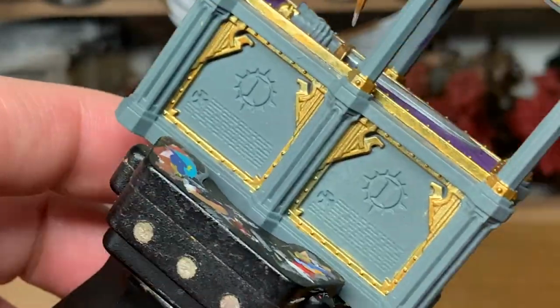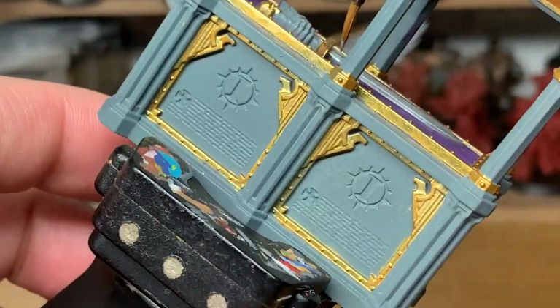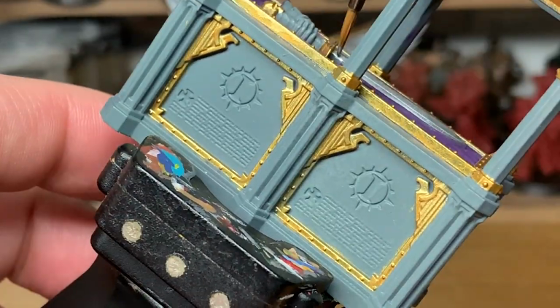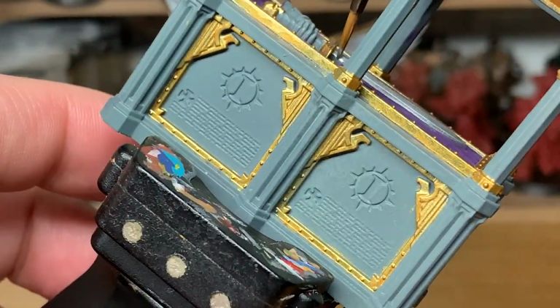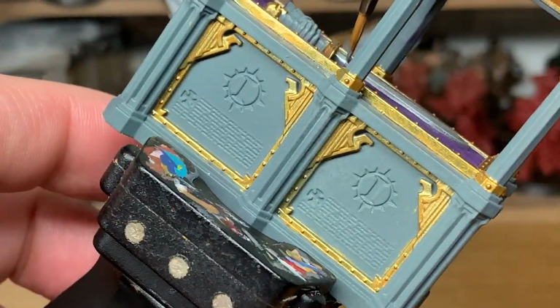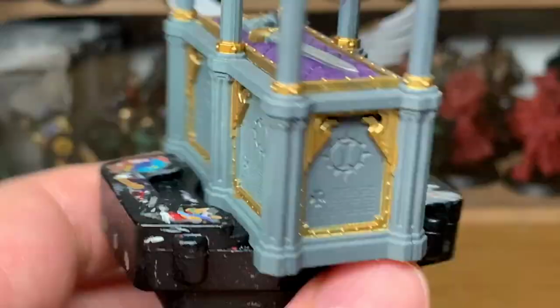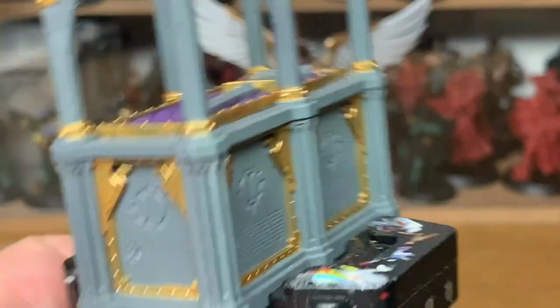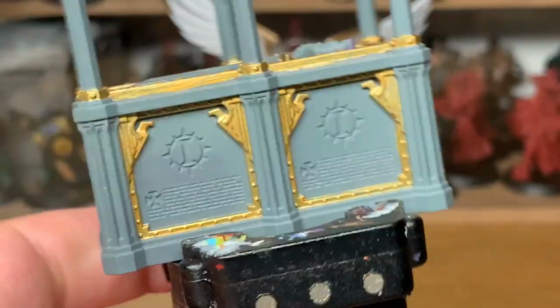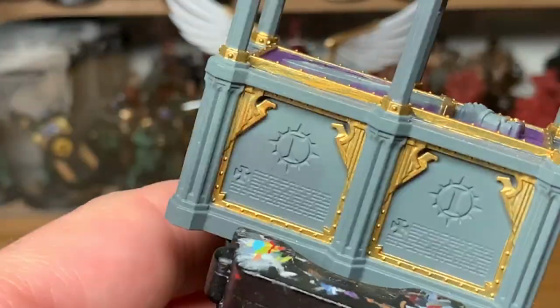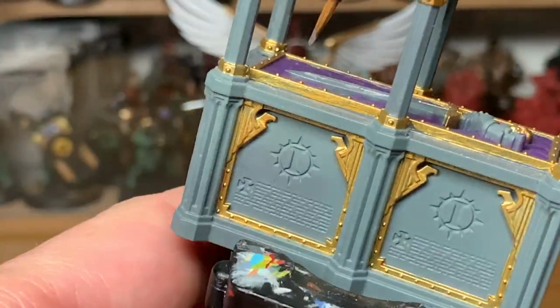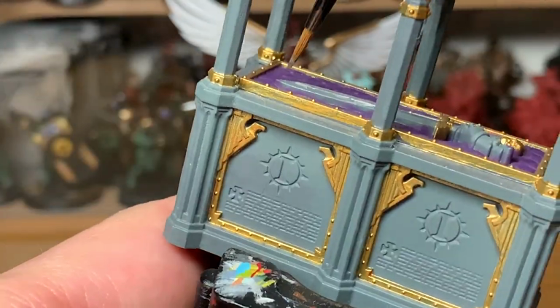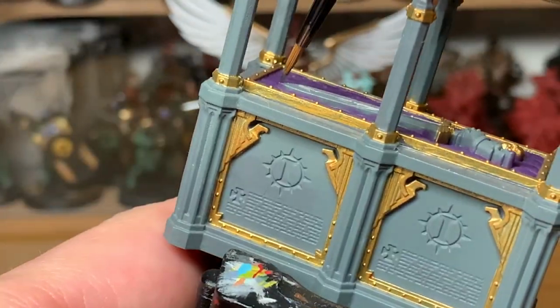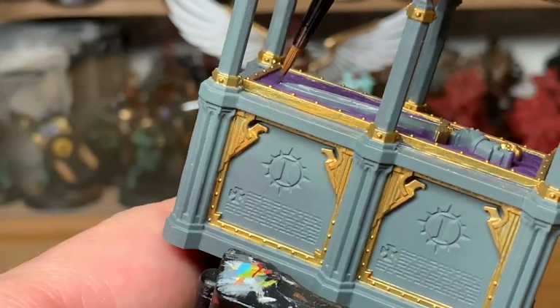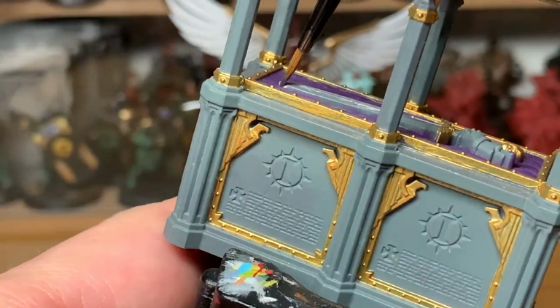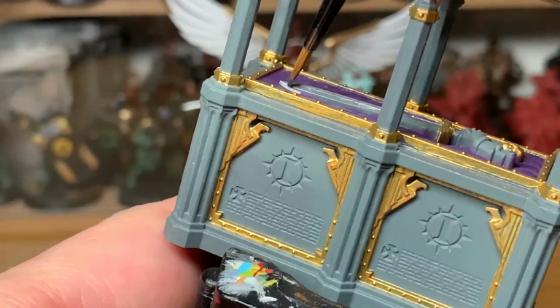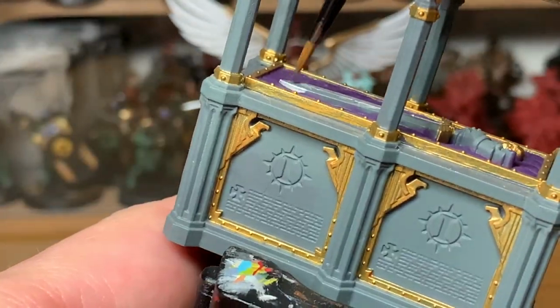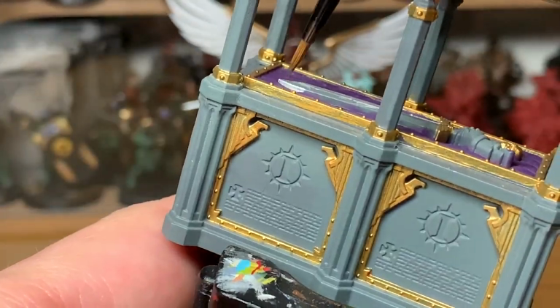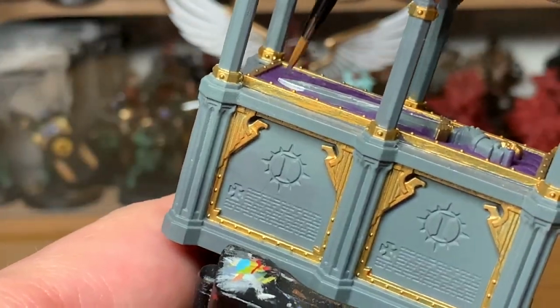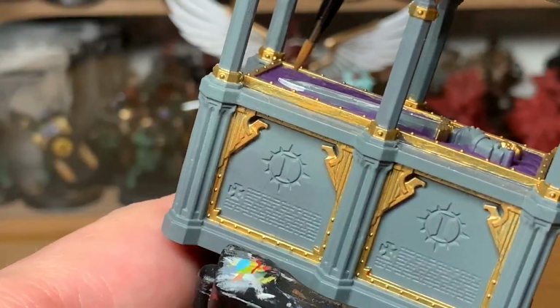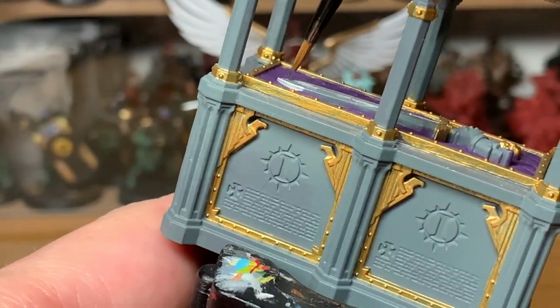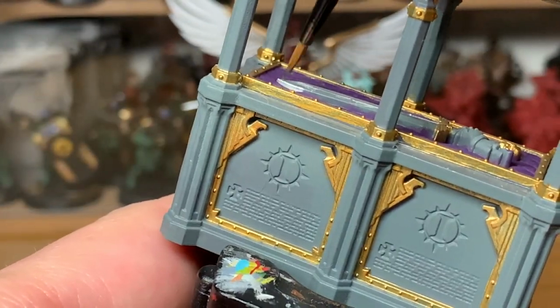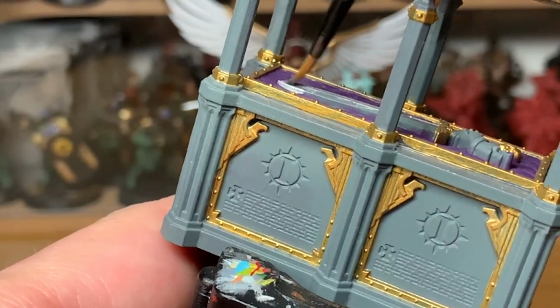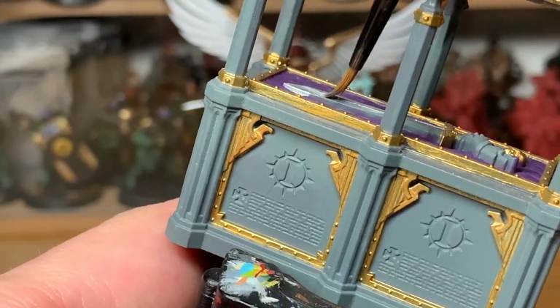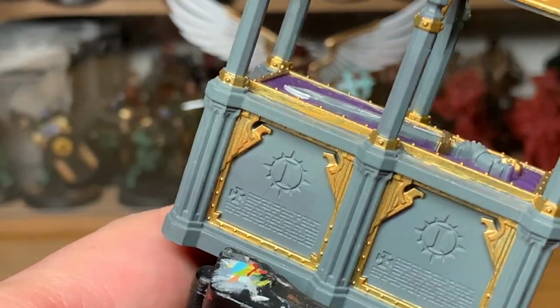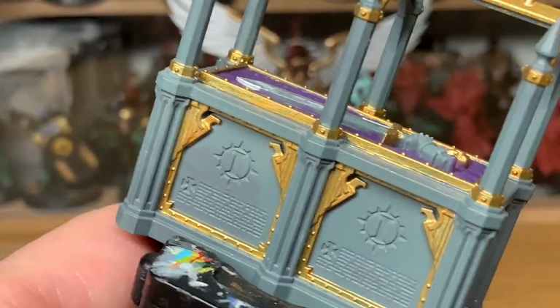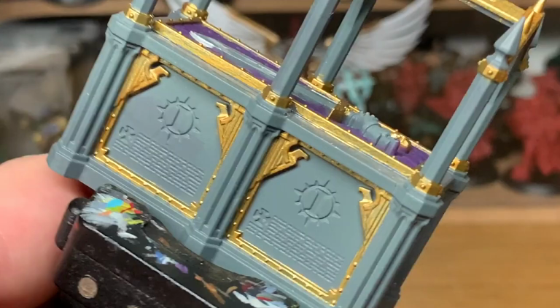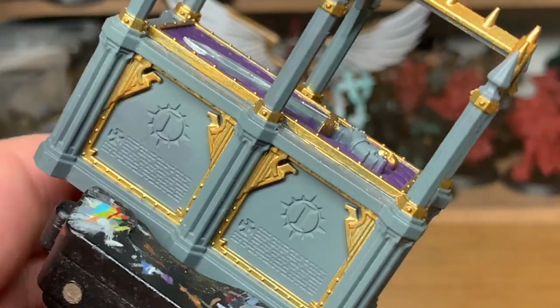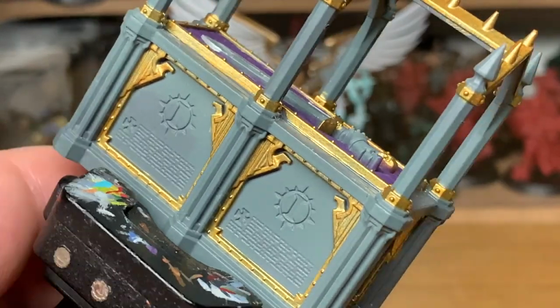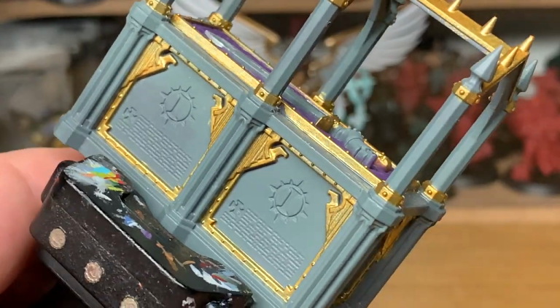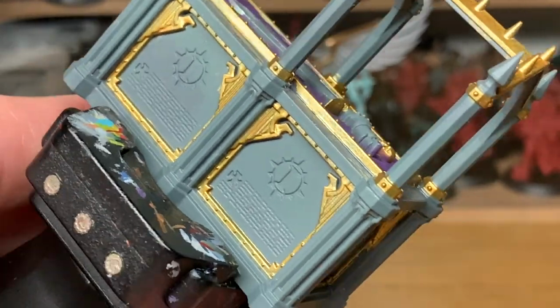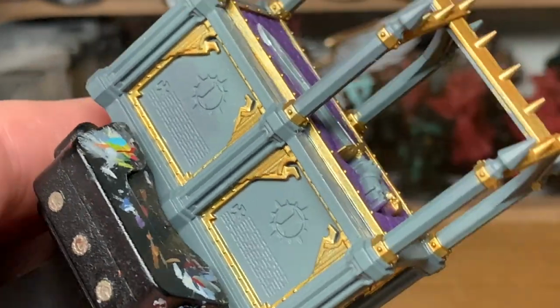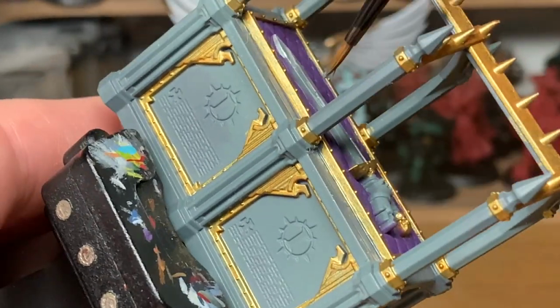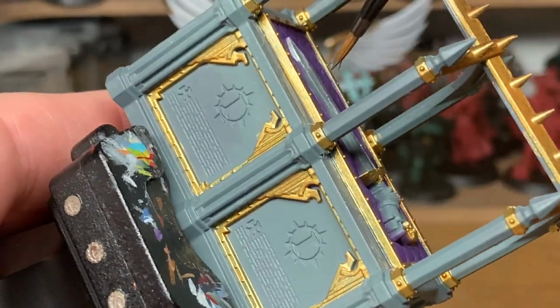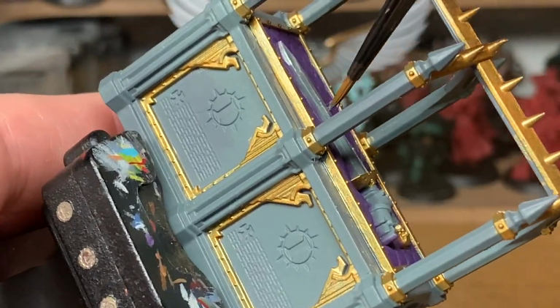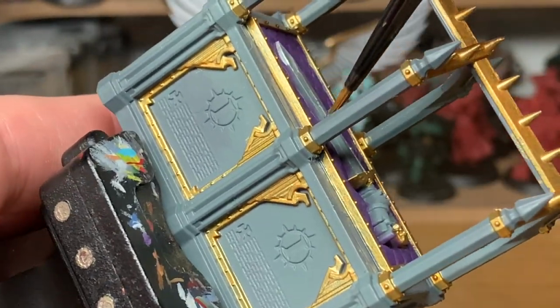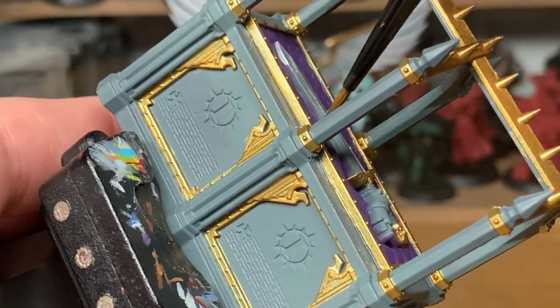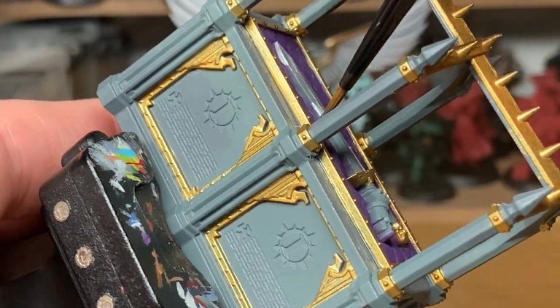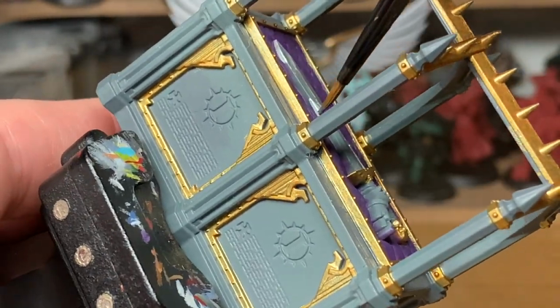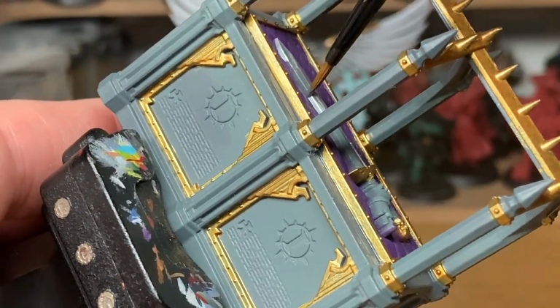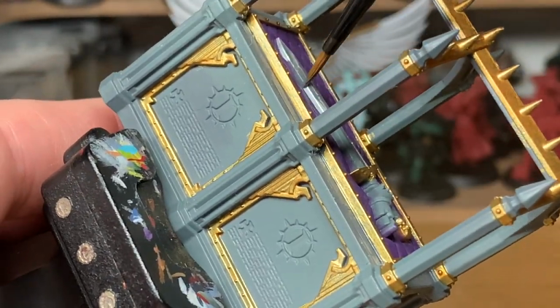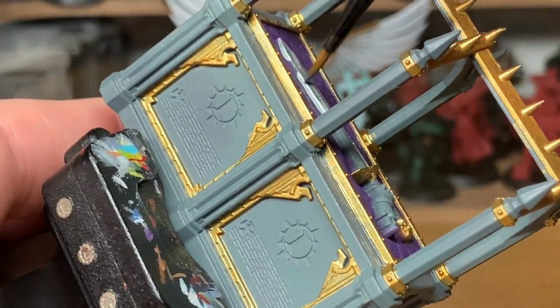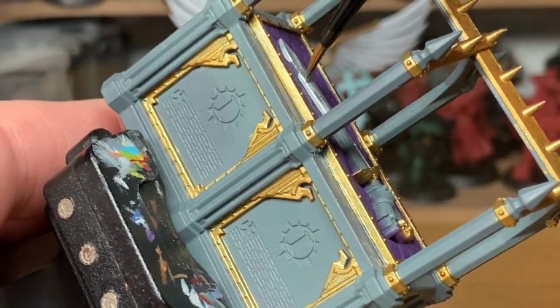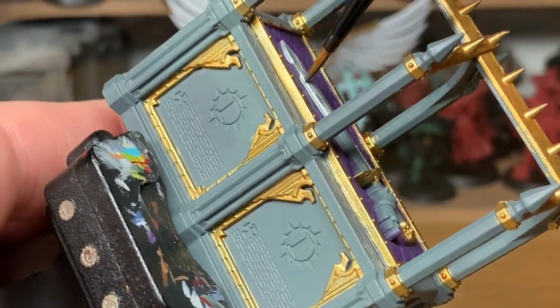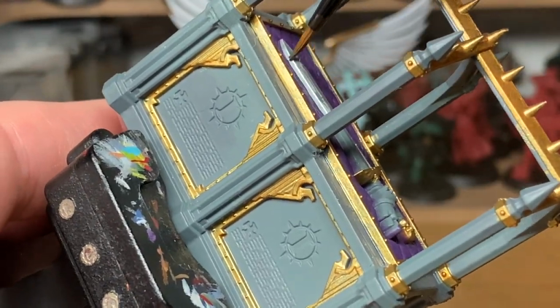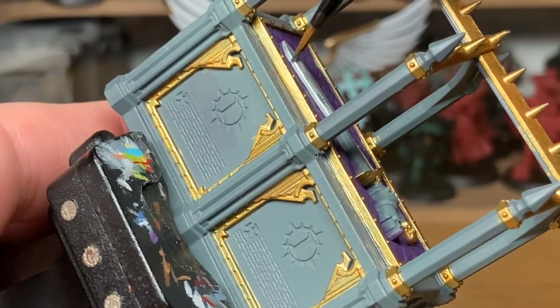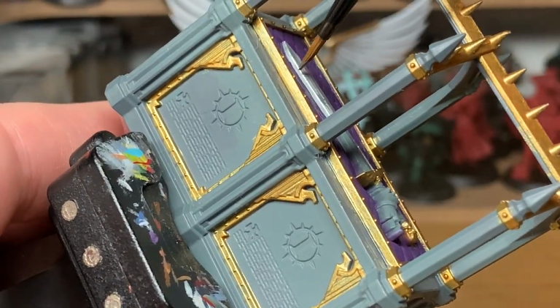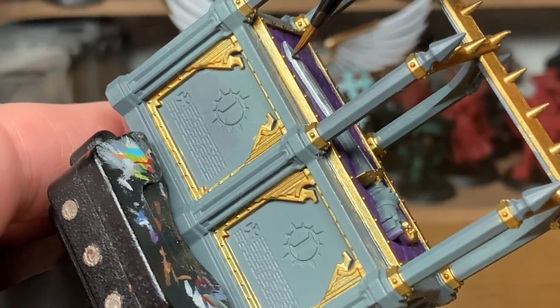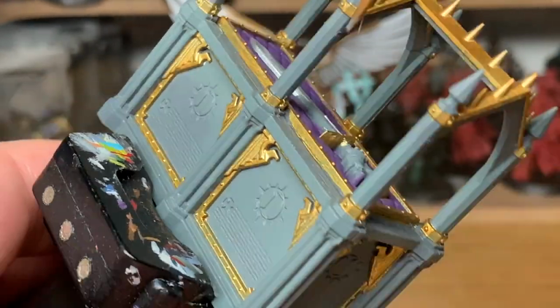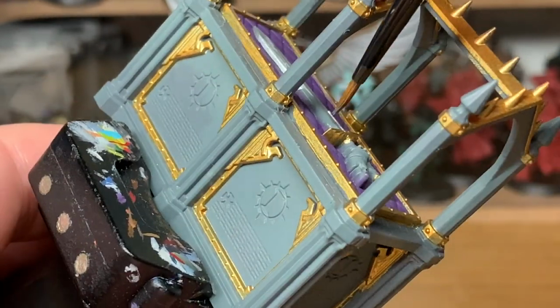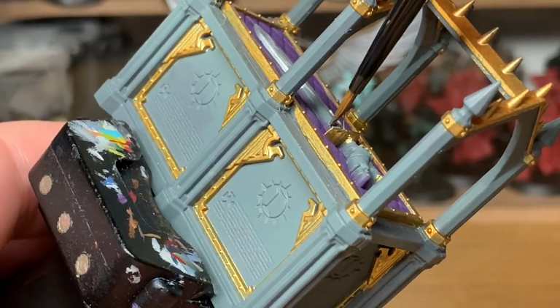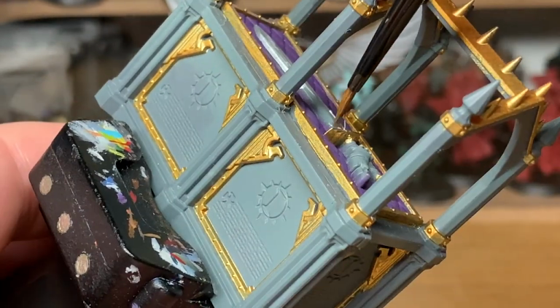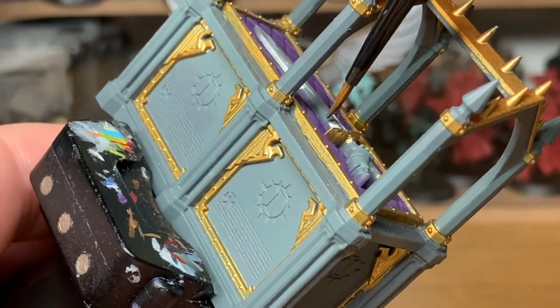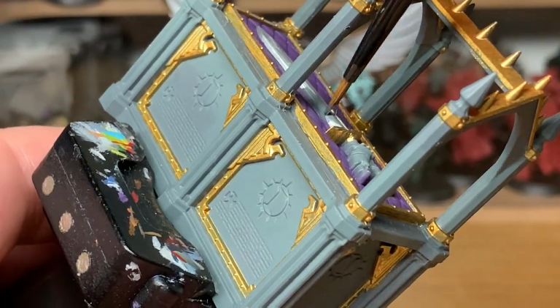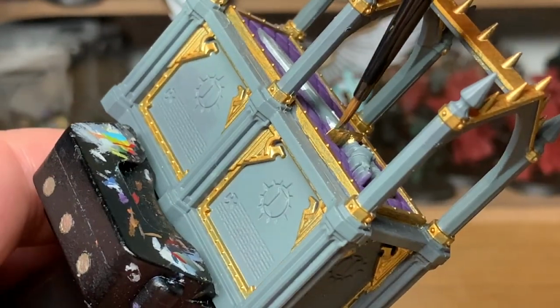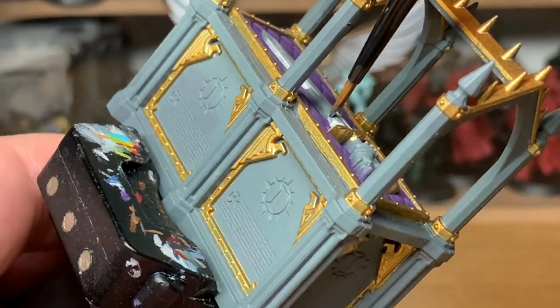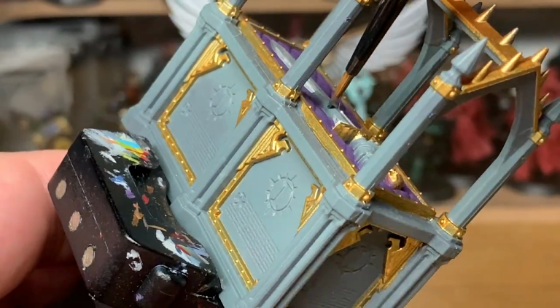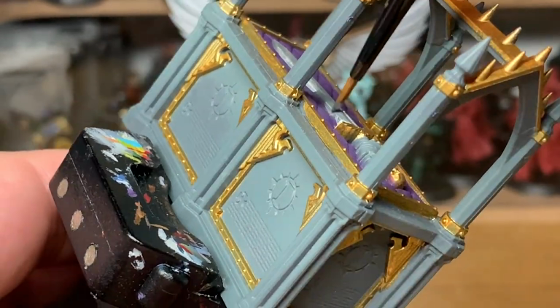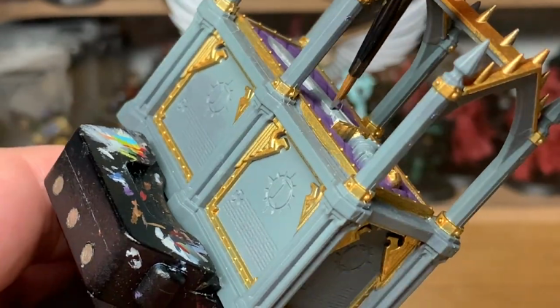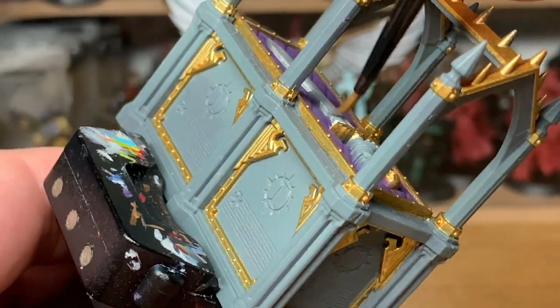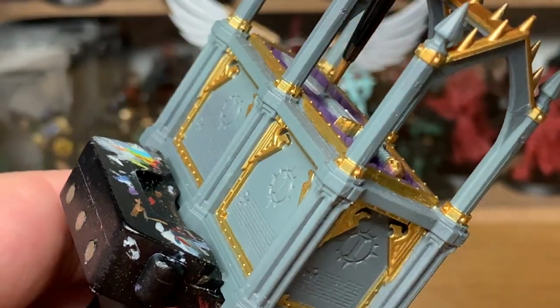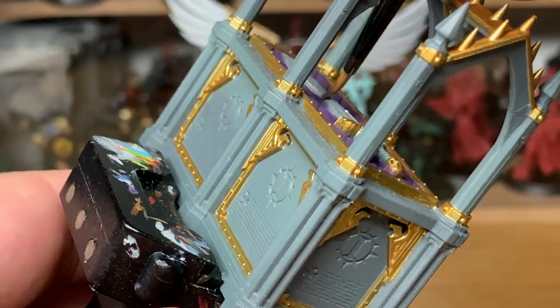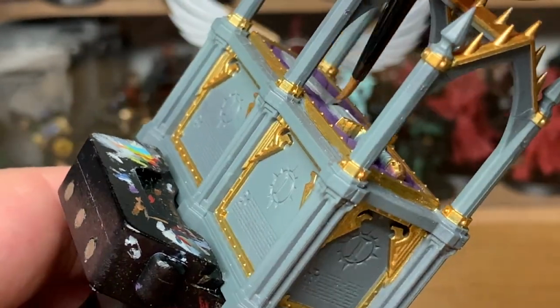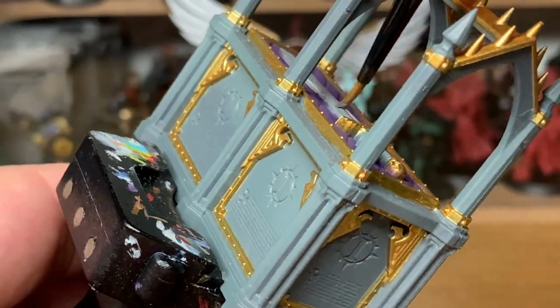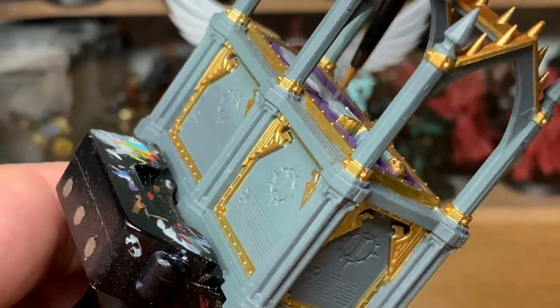Now you can go further than I do in this video by adding all kinds of weathering and stuff like that, but the little bit of weathering I add to it does set it off quite nicely.